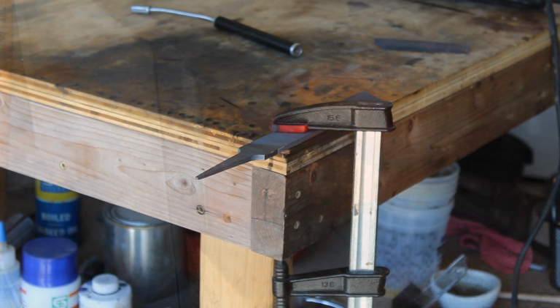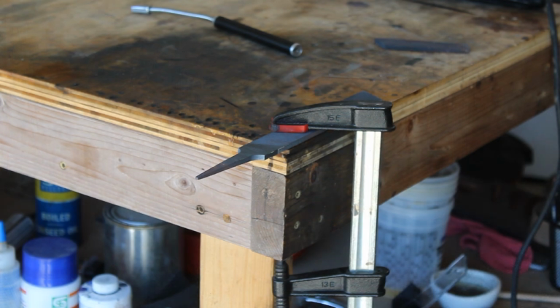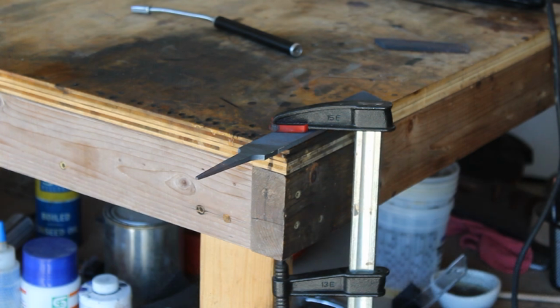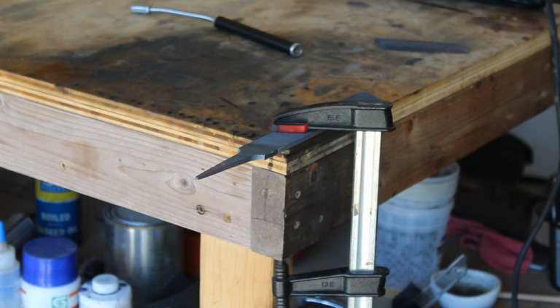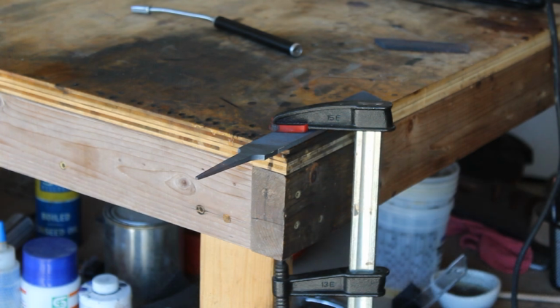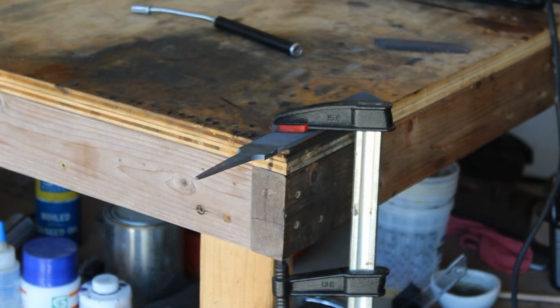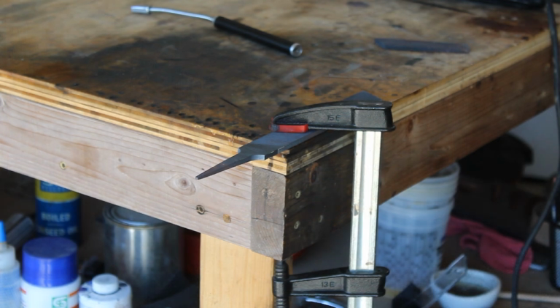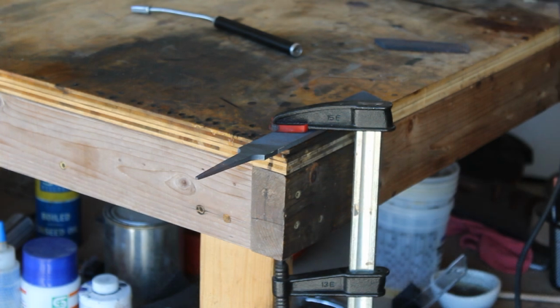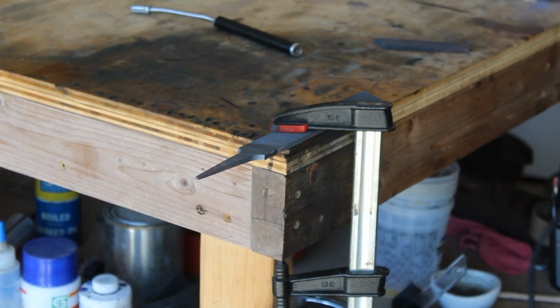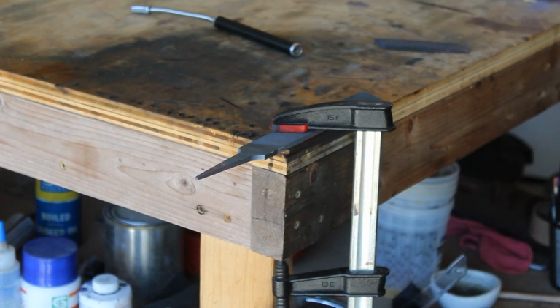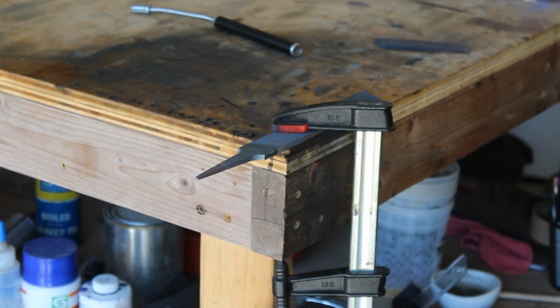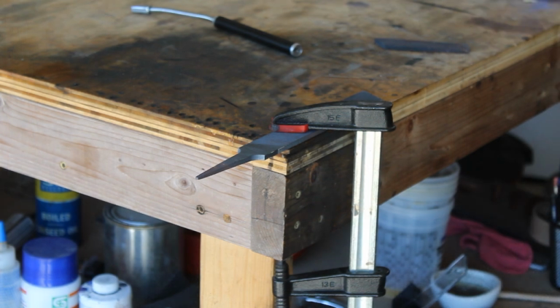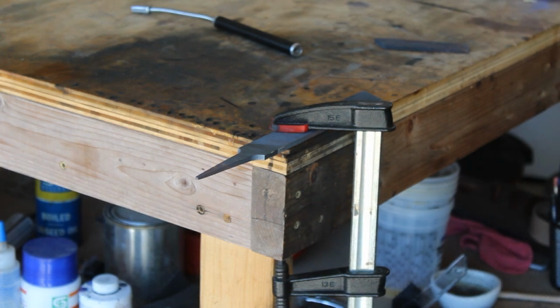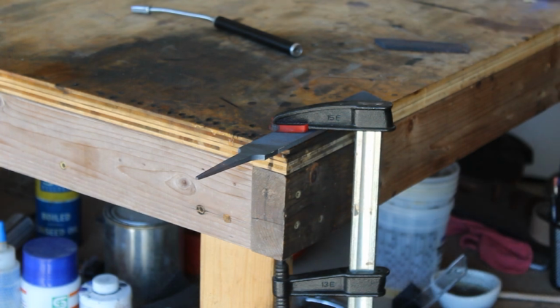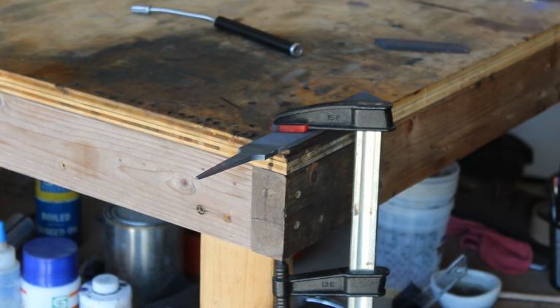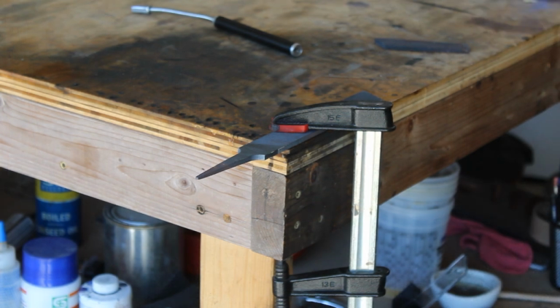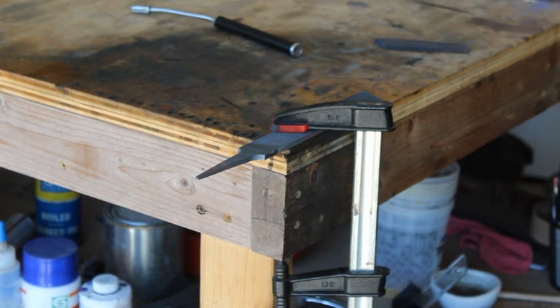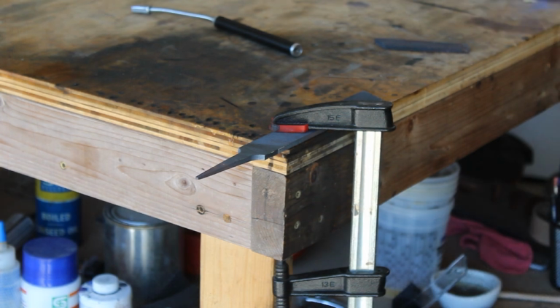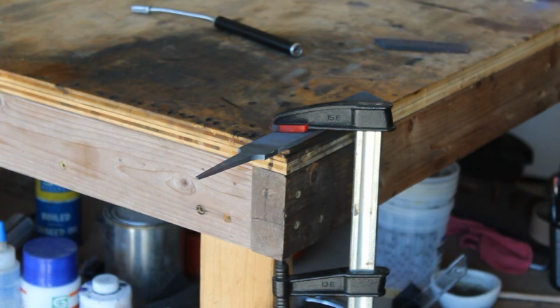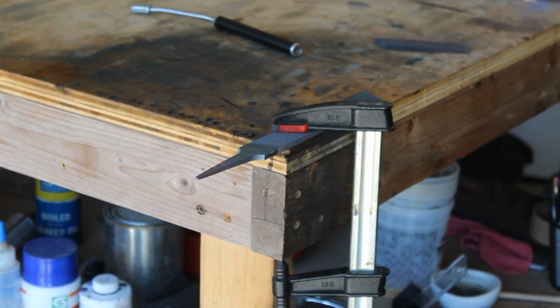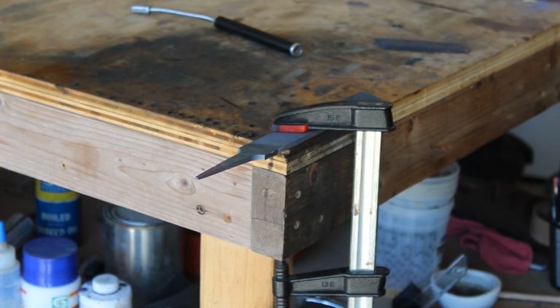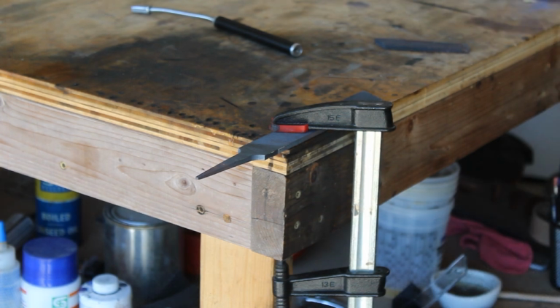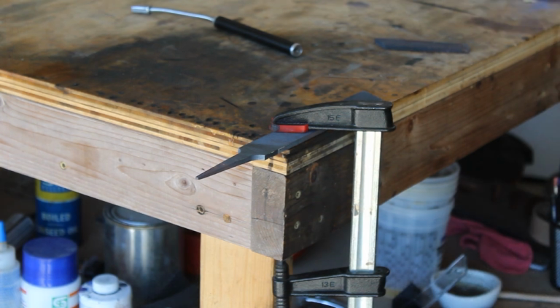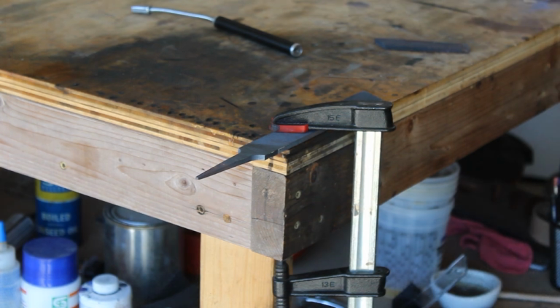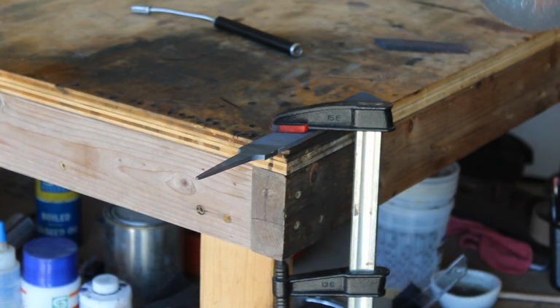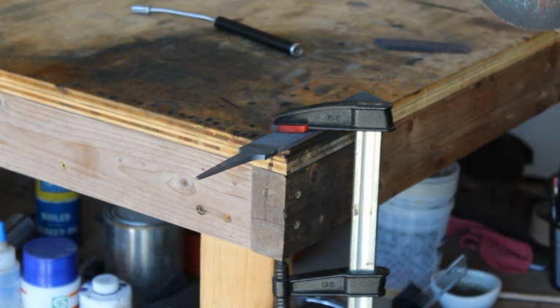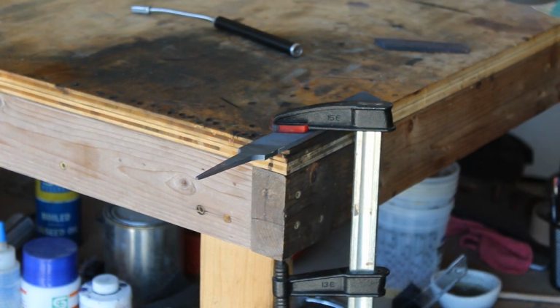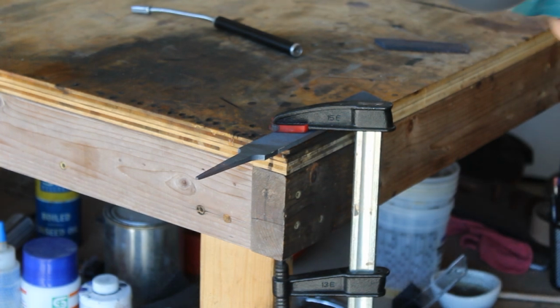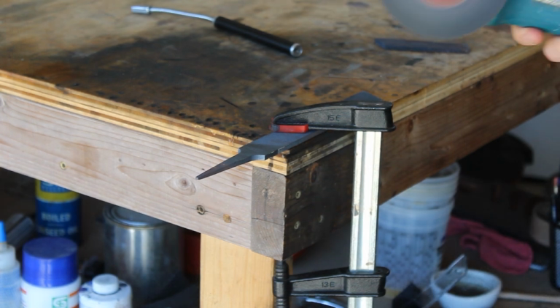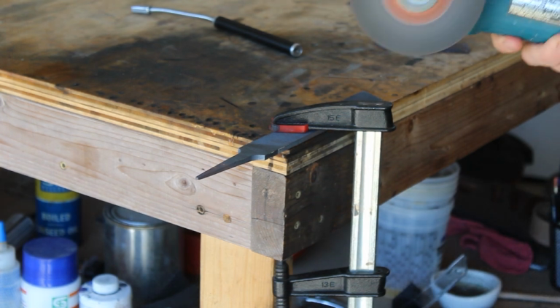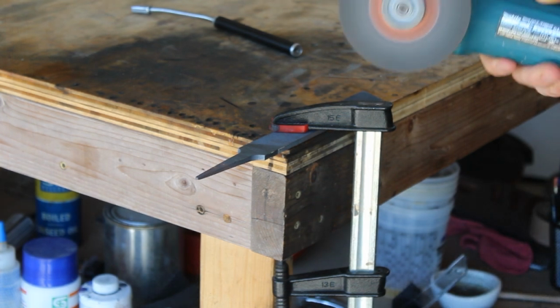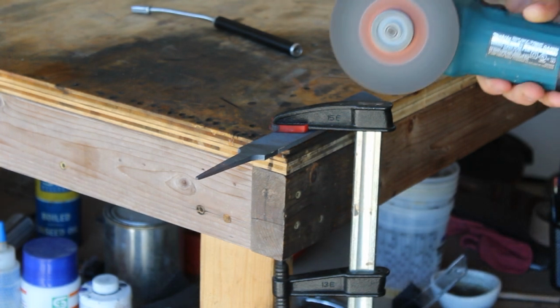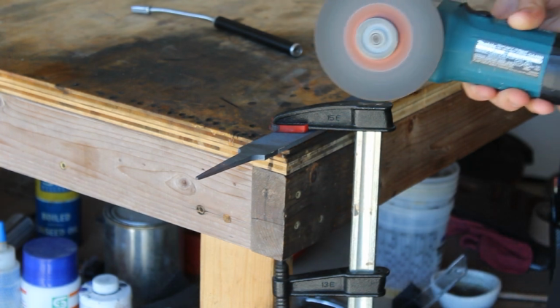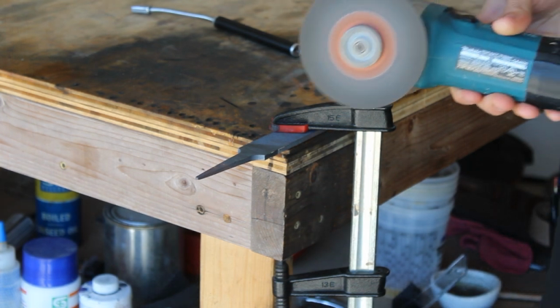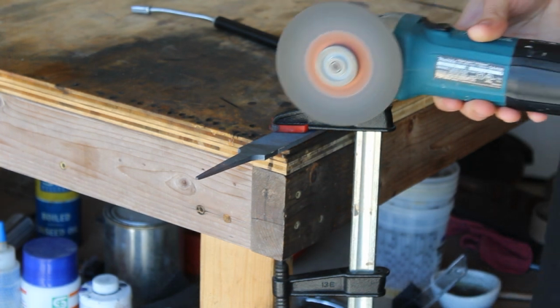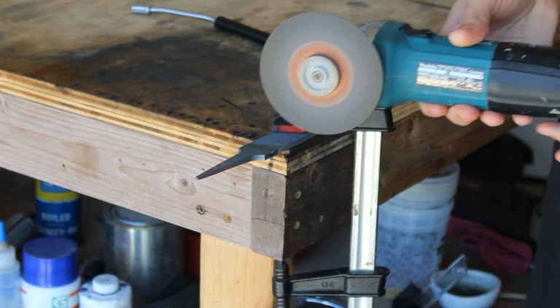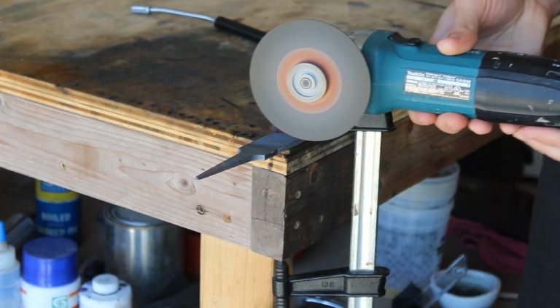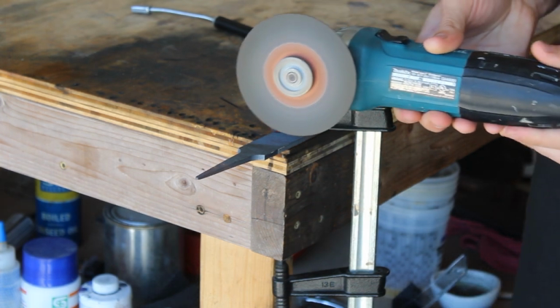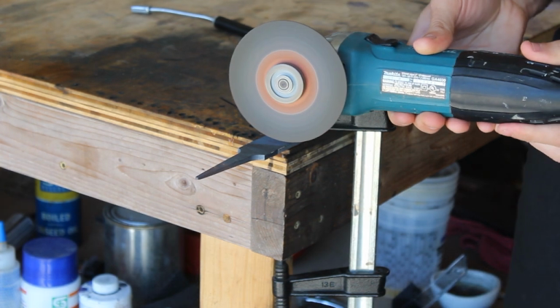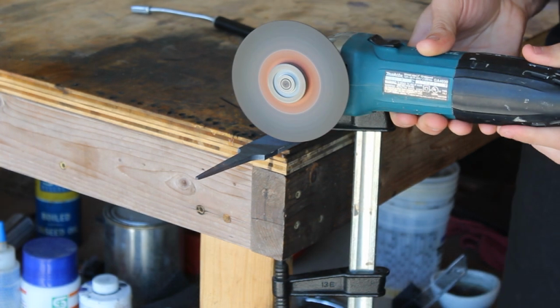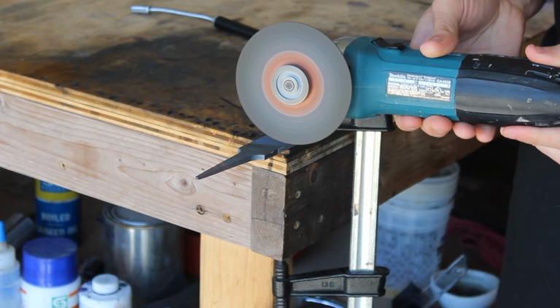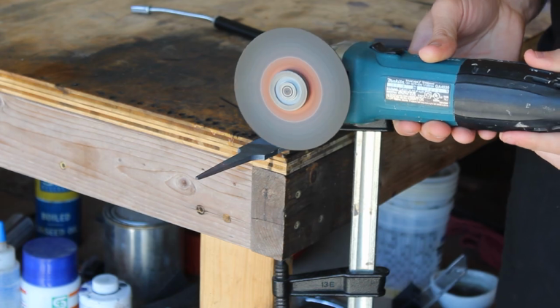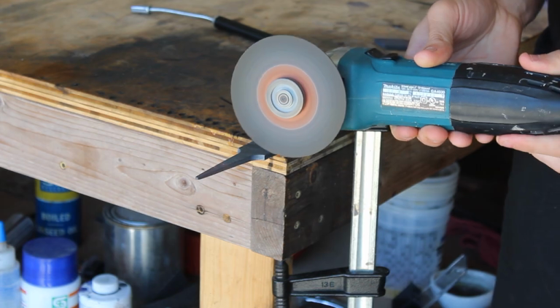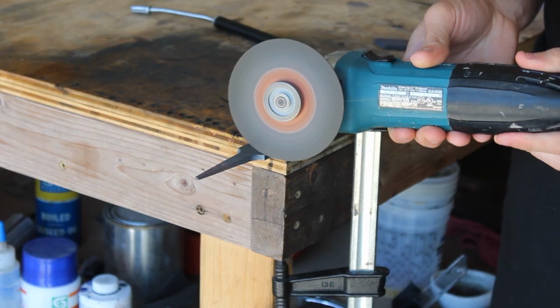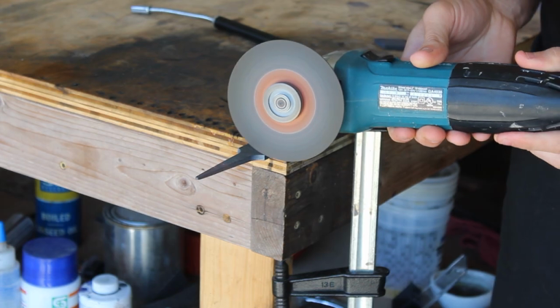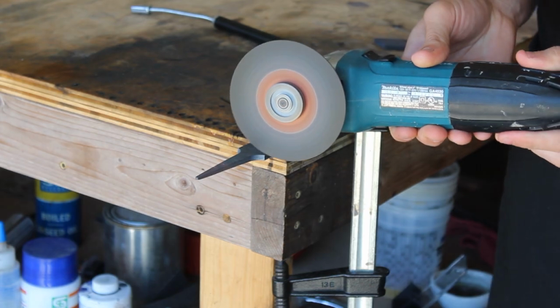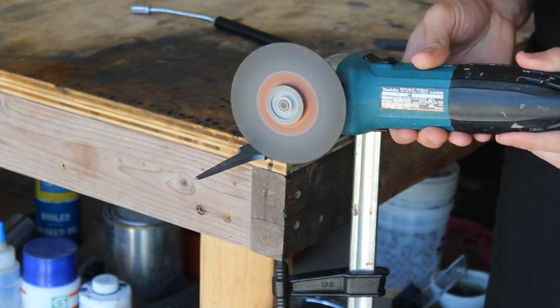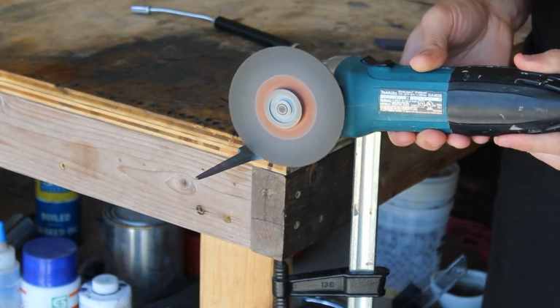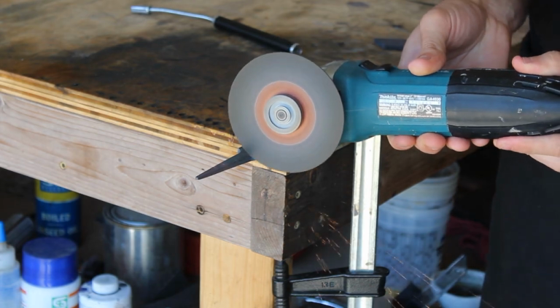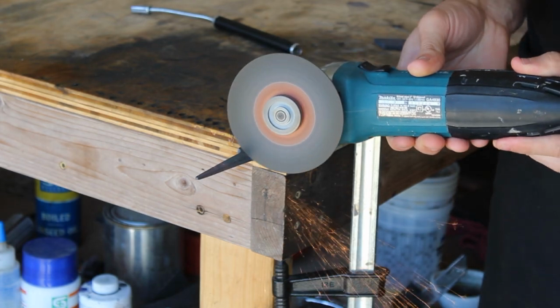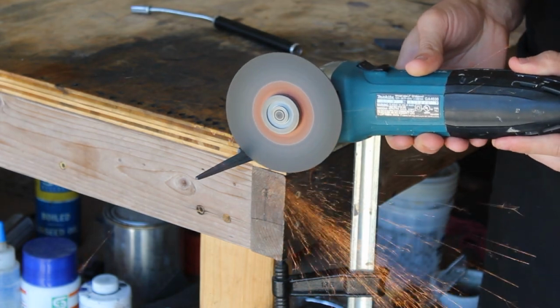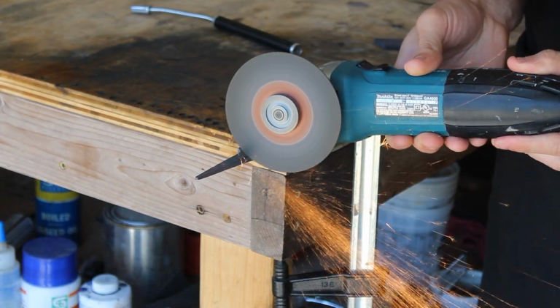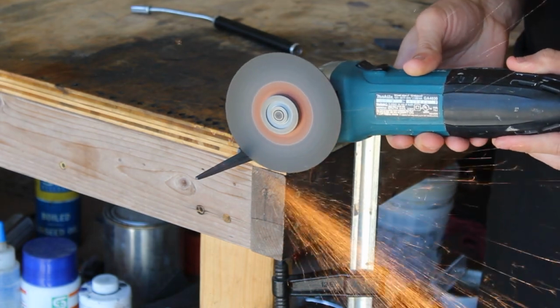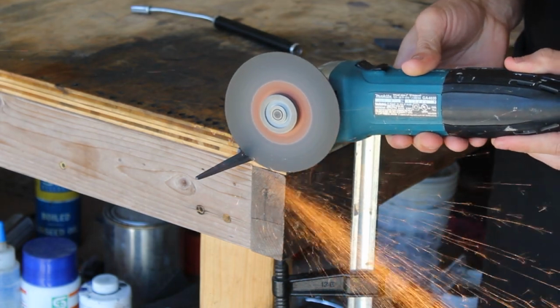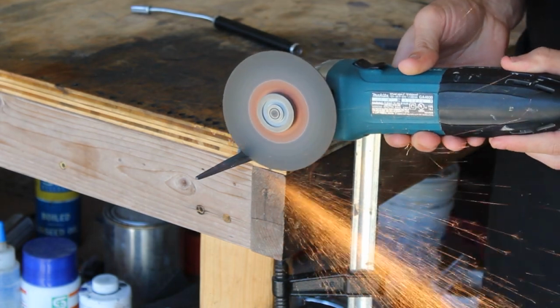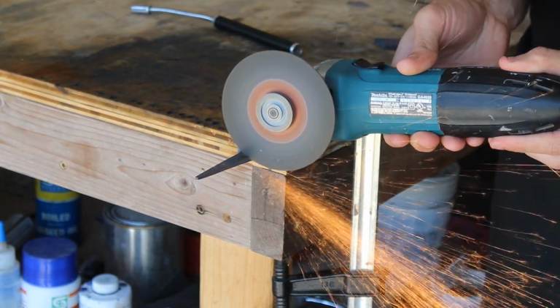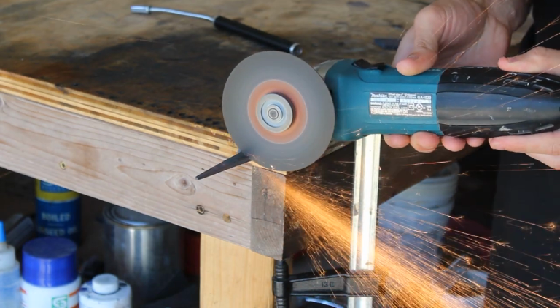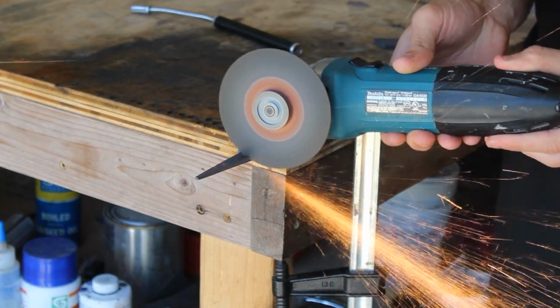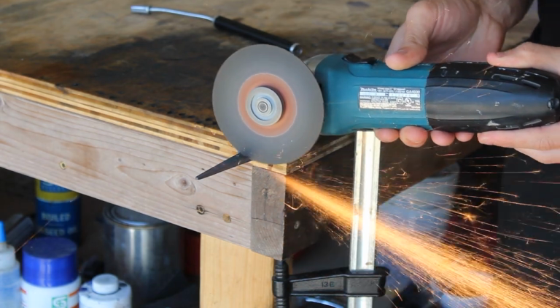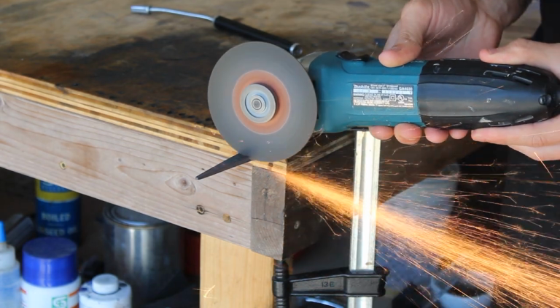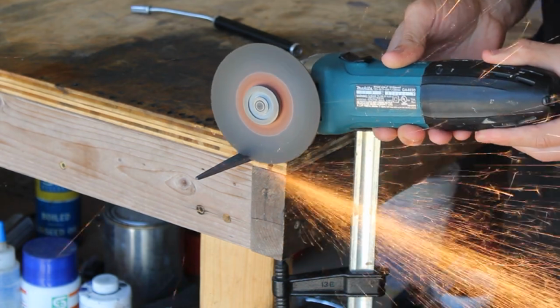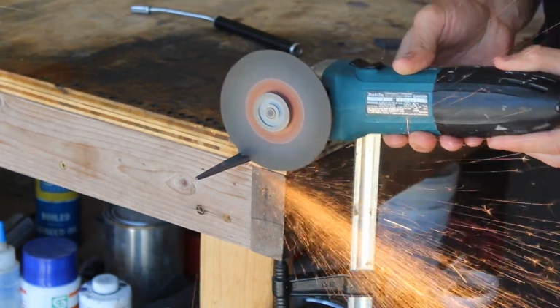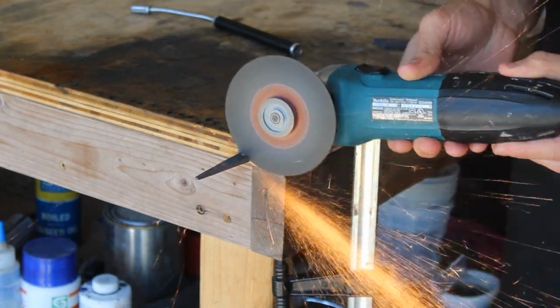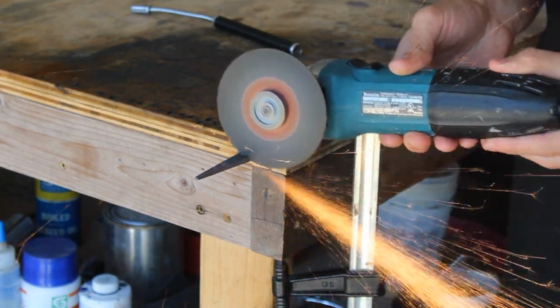Using an angle grinder I will cut the tang of the file off, and then I'll jump on my 2x72 grinder and start profiling the knife.